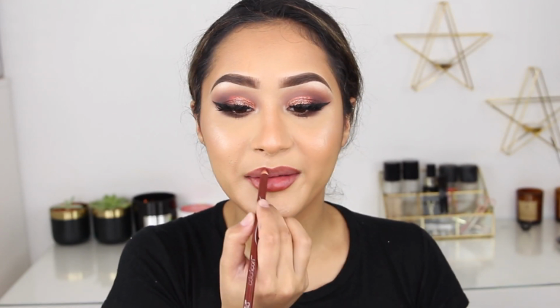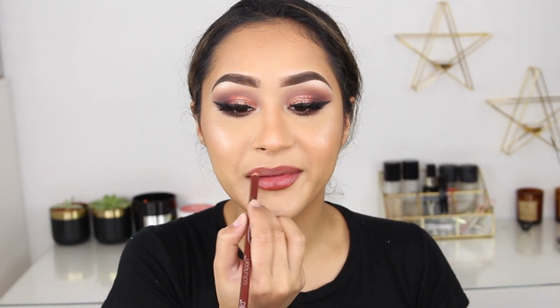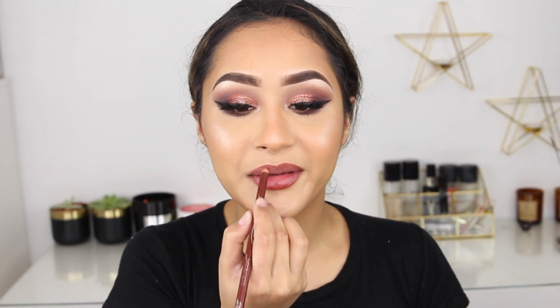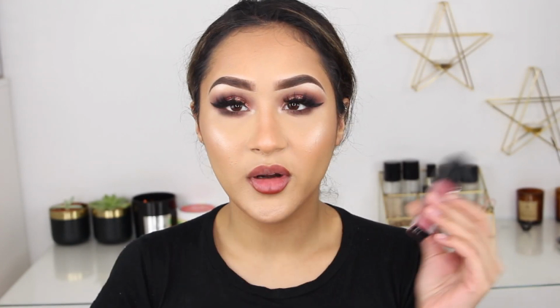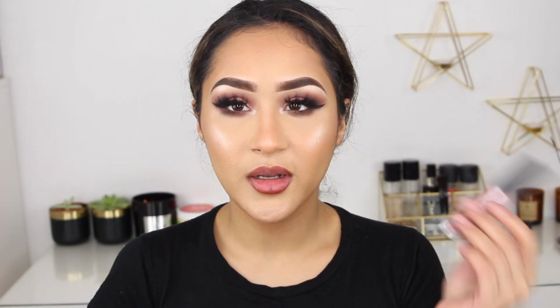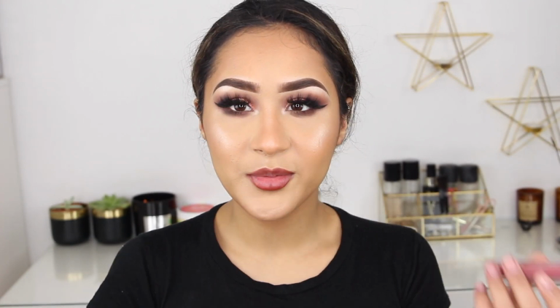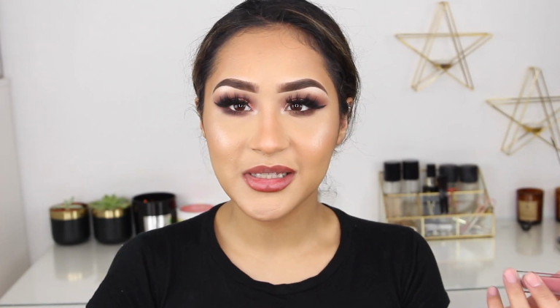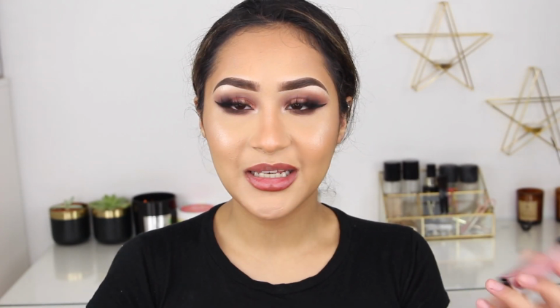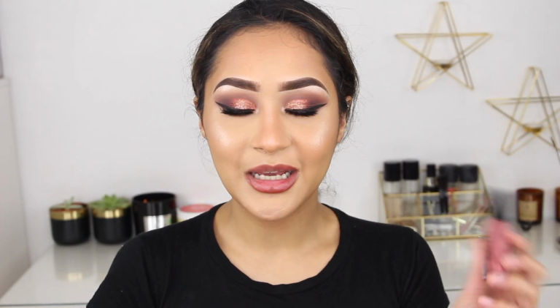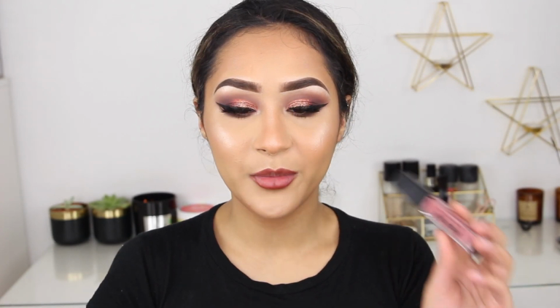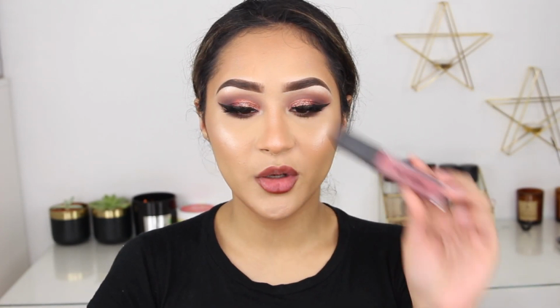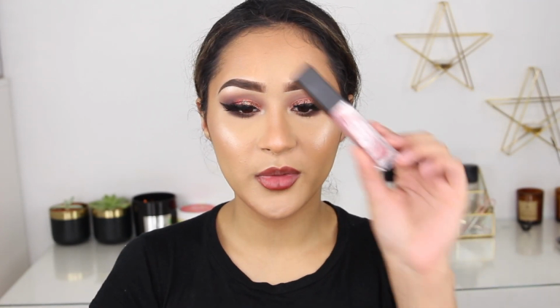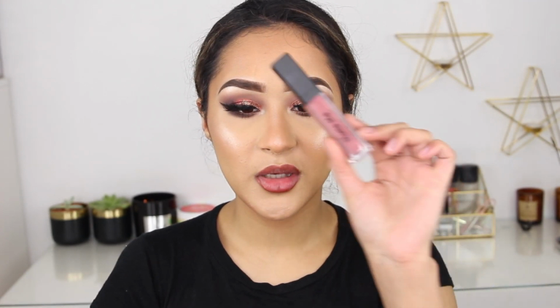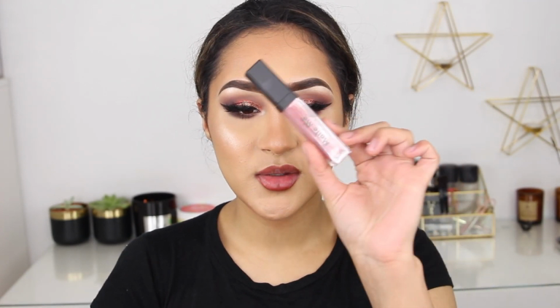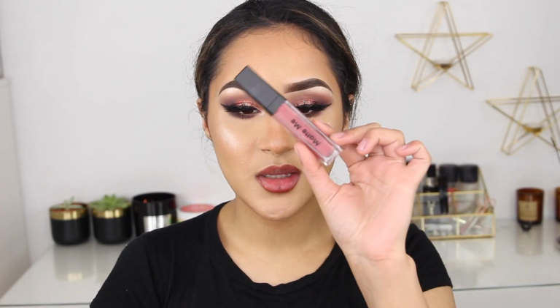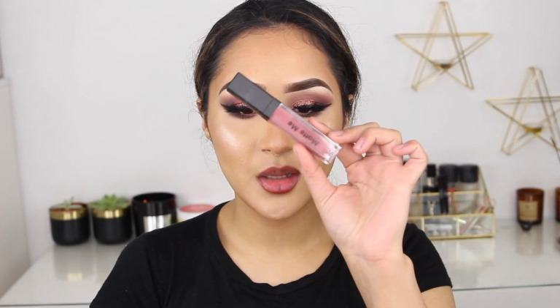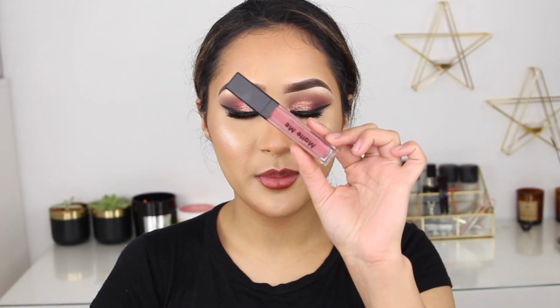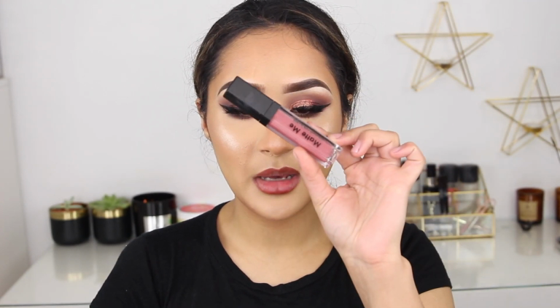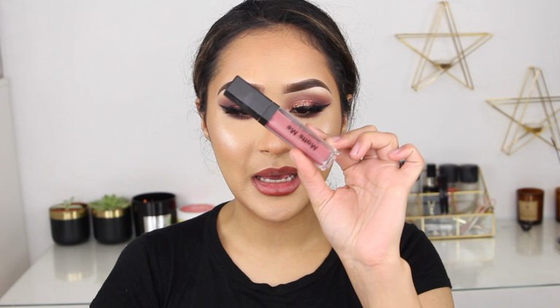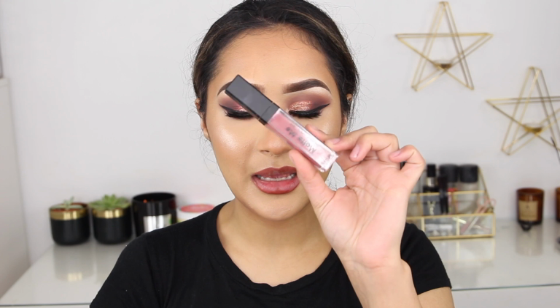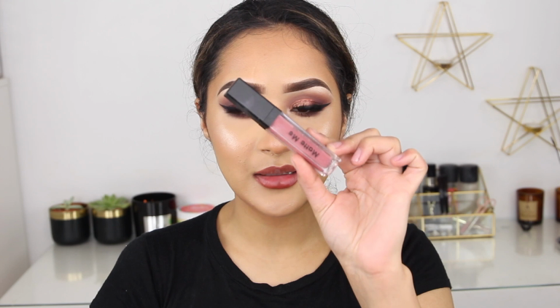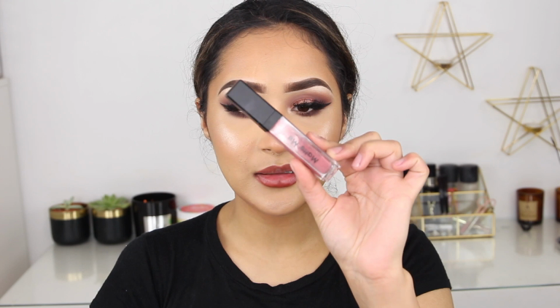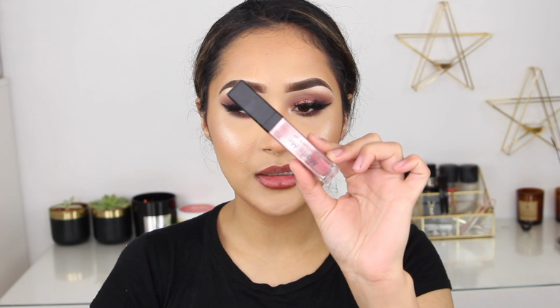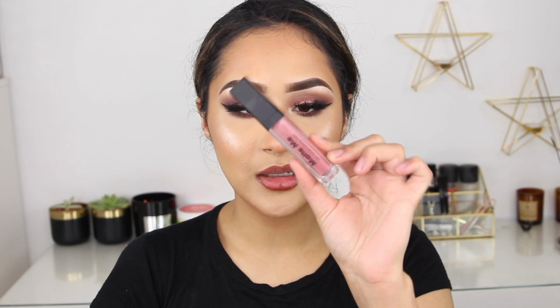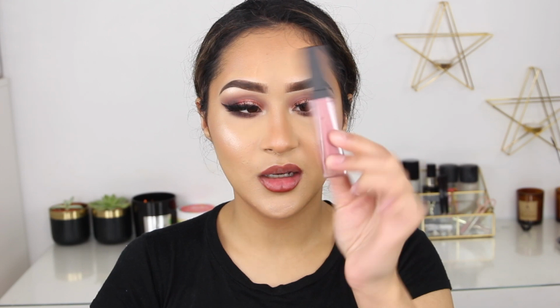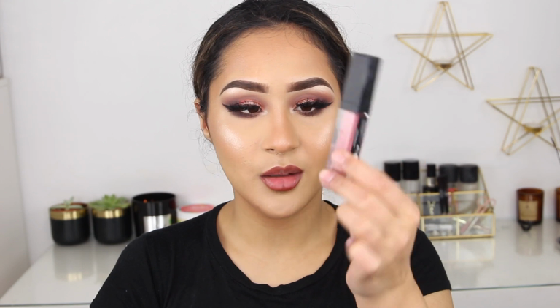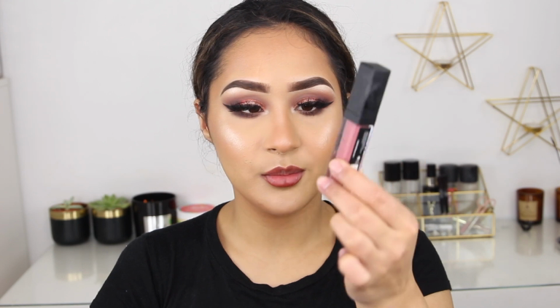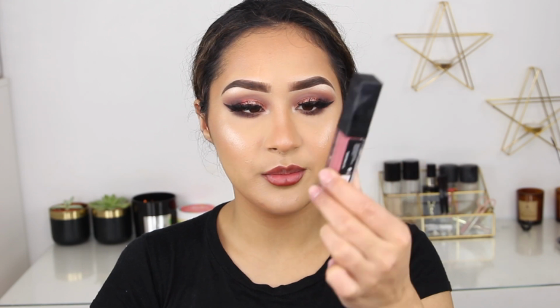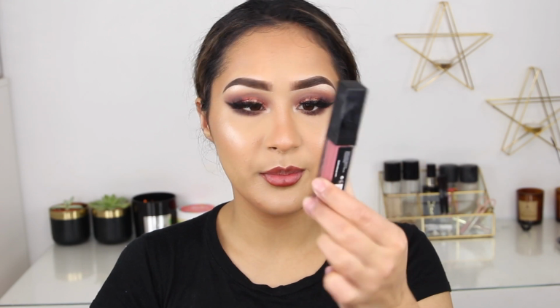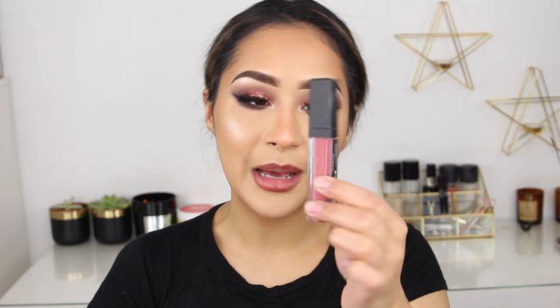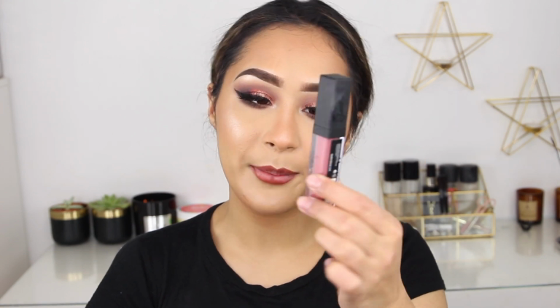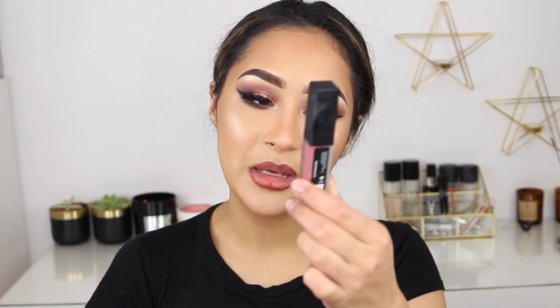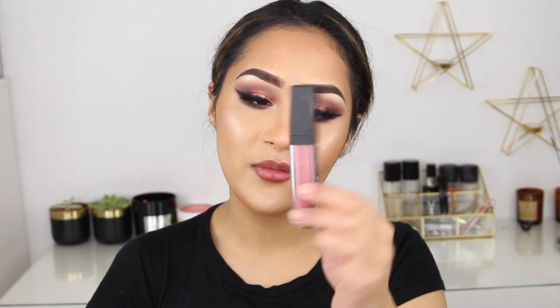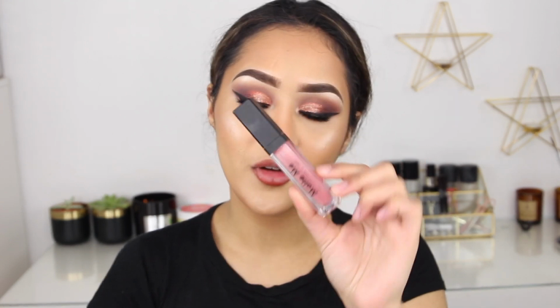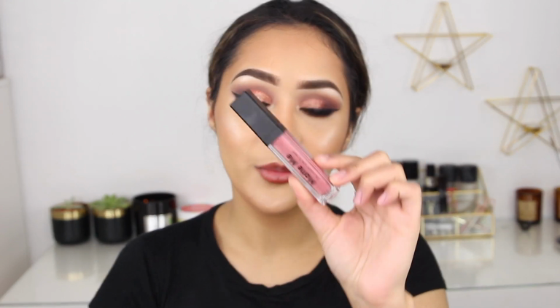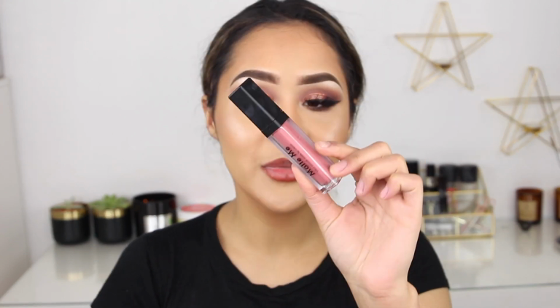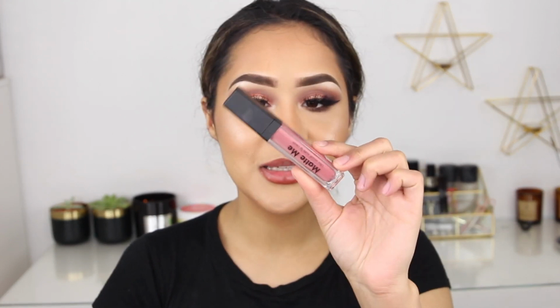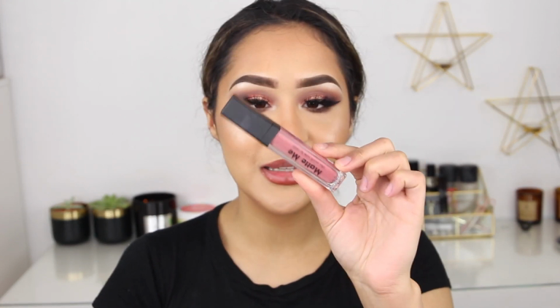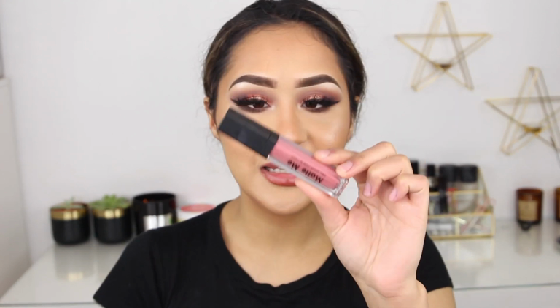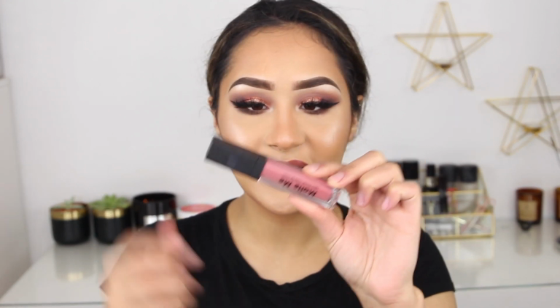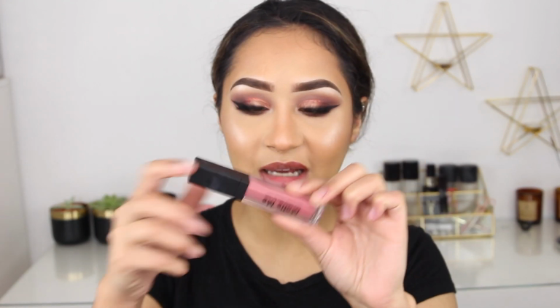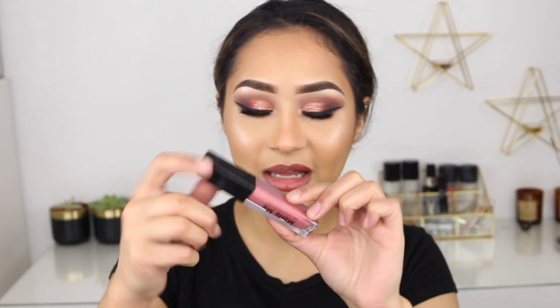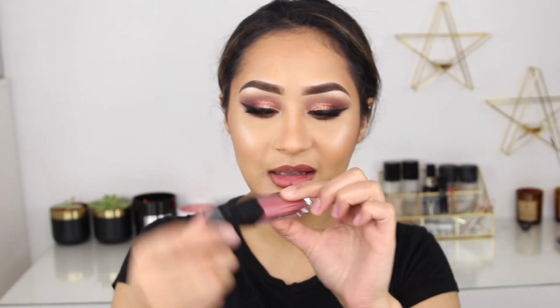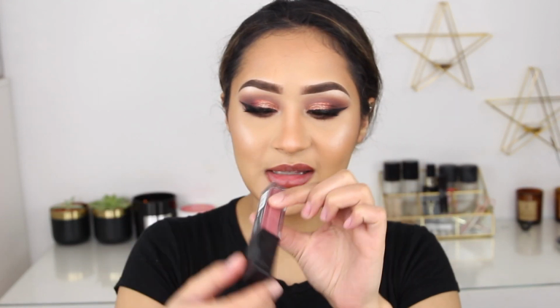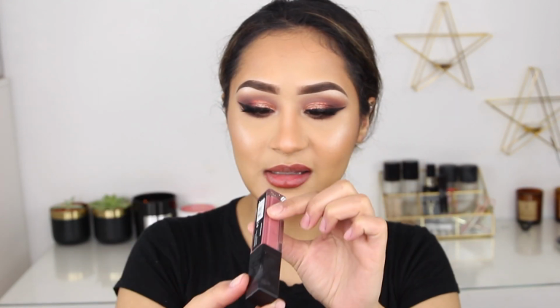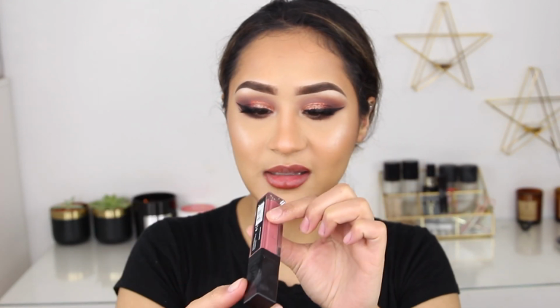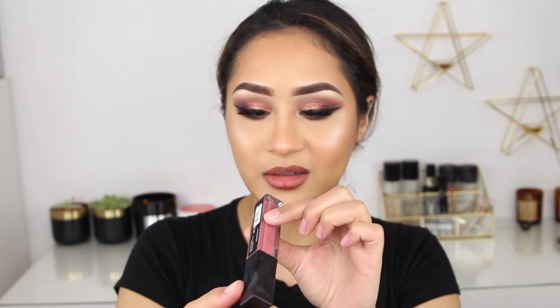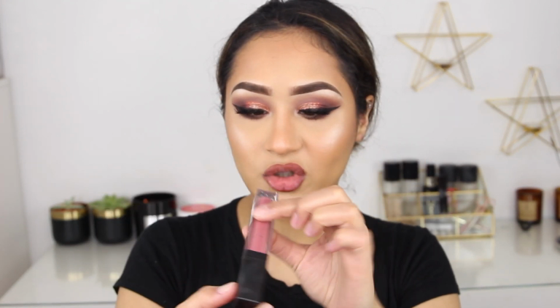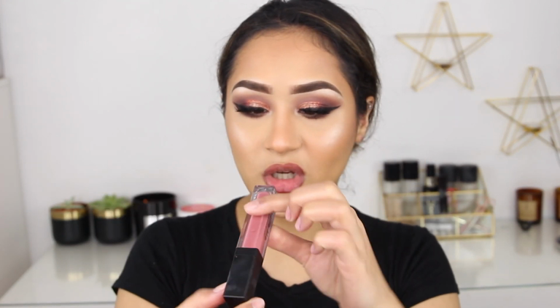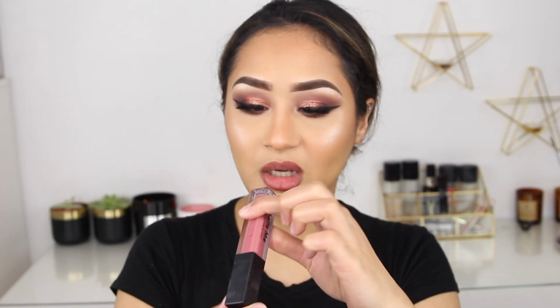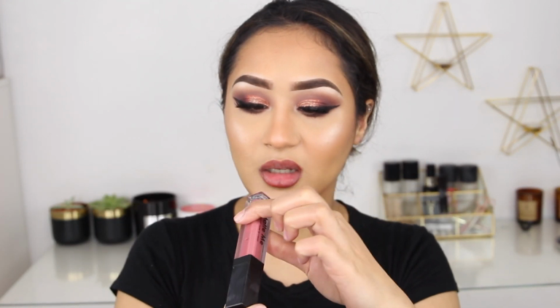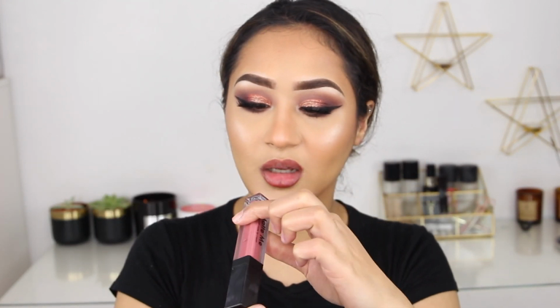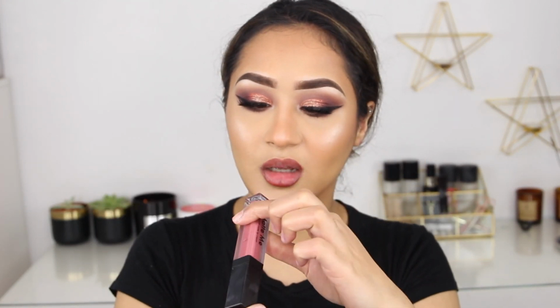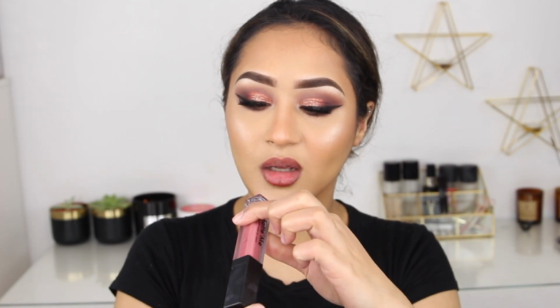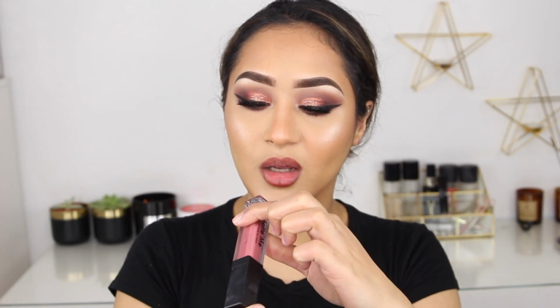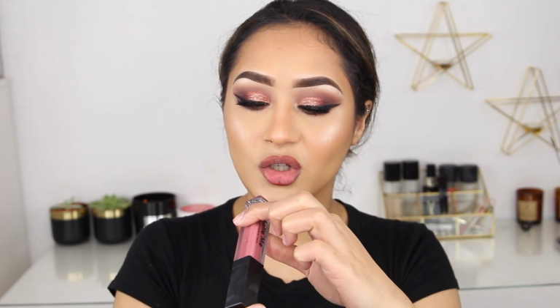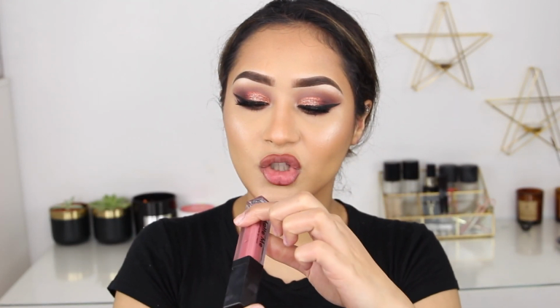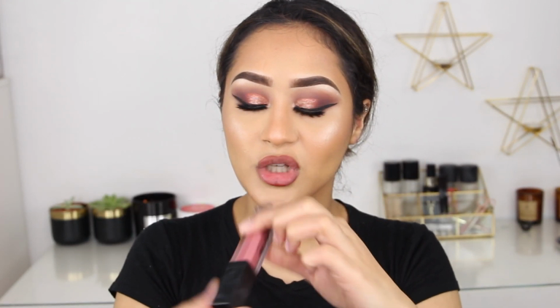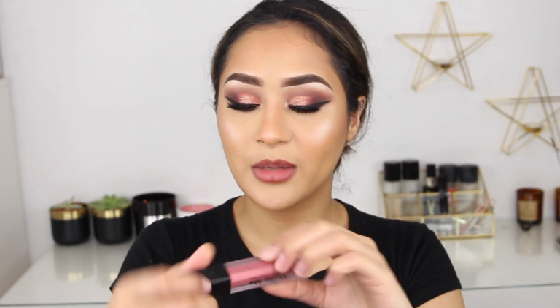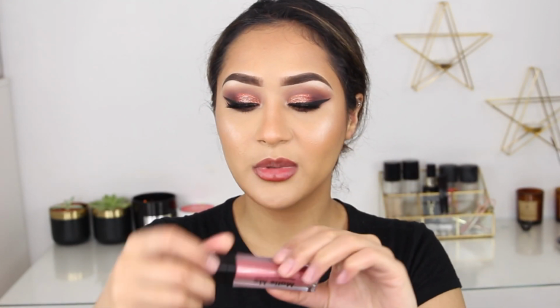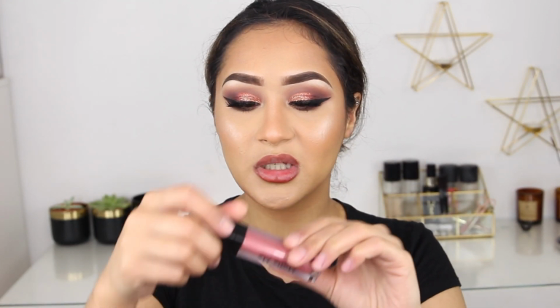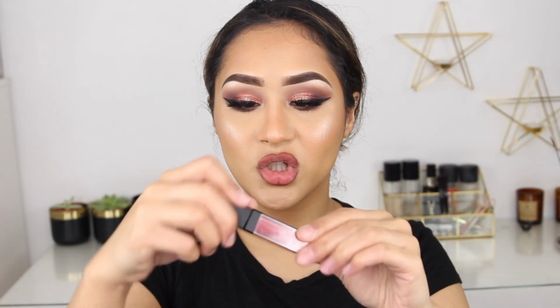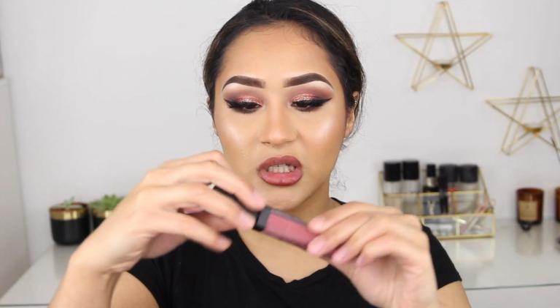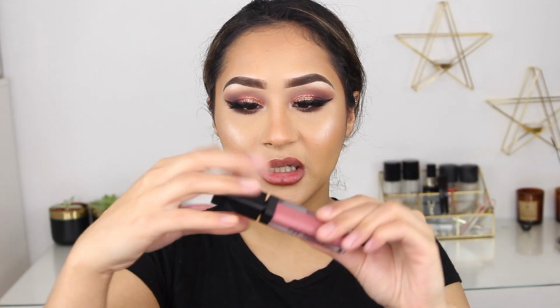For lip liner I'm using the Wet n Wild Color Icon Lip Liner — after I bought this I fell in love with the shade. I'm just going to line my lips with this. For lipstick I'm using the Matte Me from Sleek in the shade Shabby Chic.